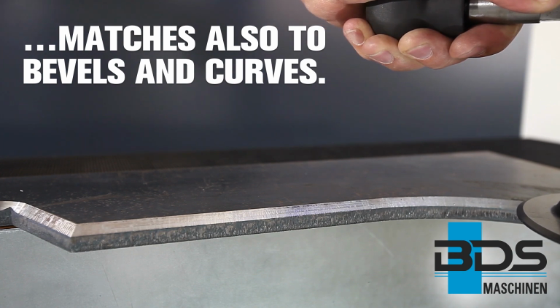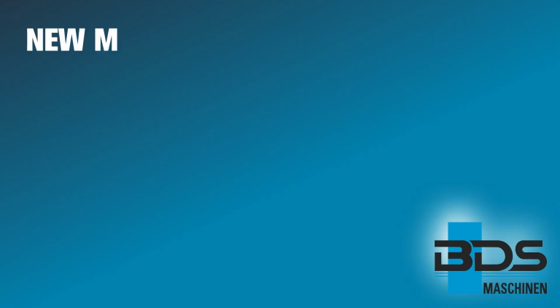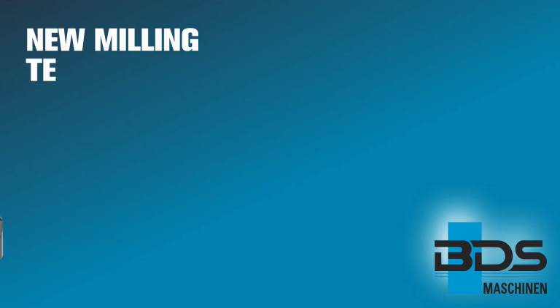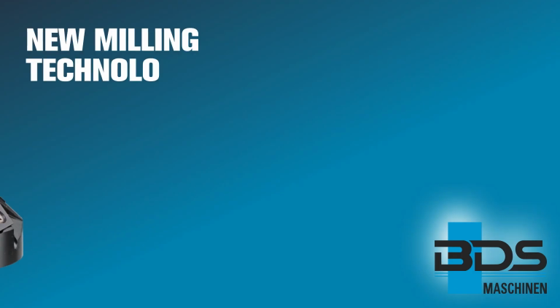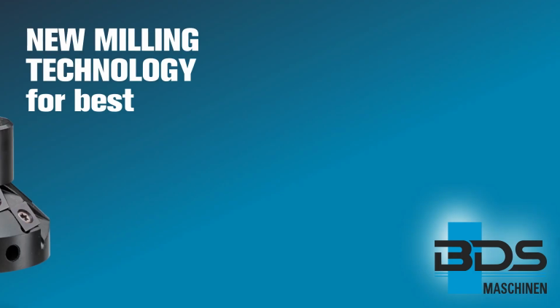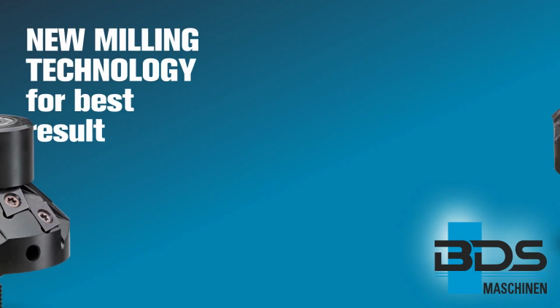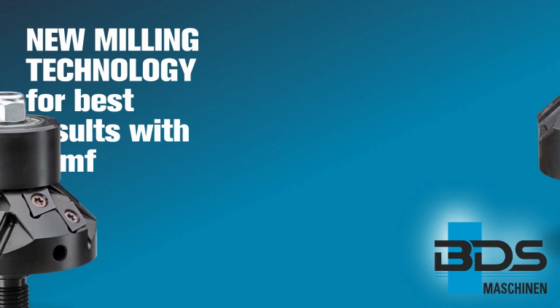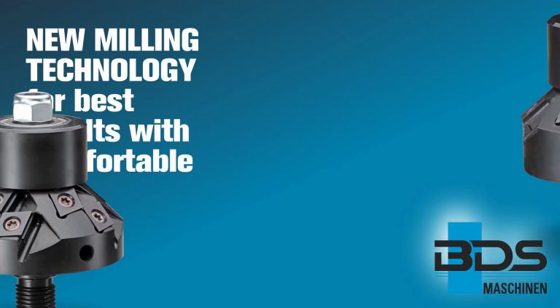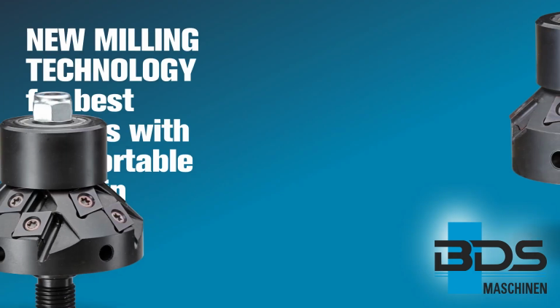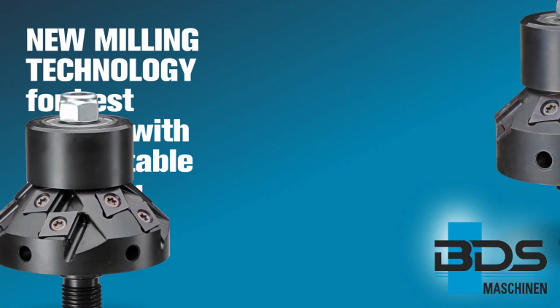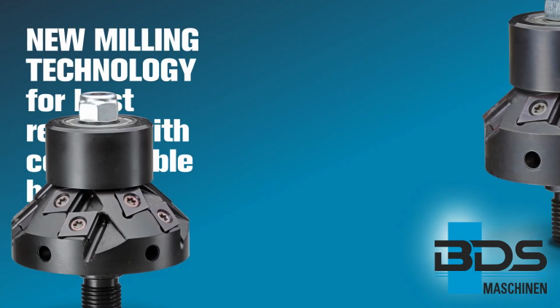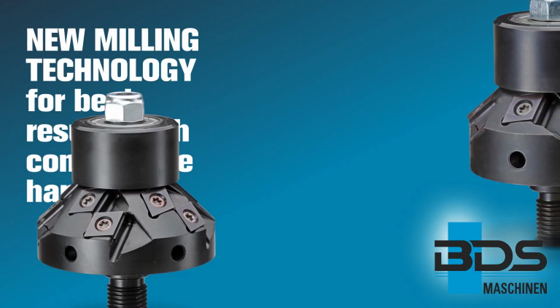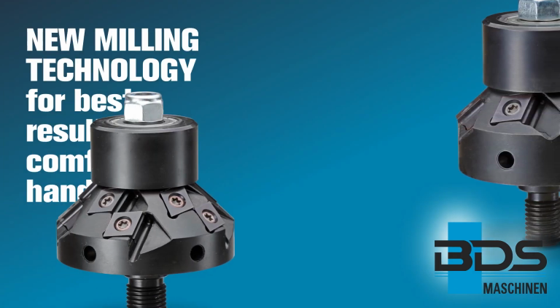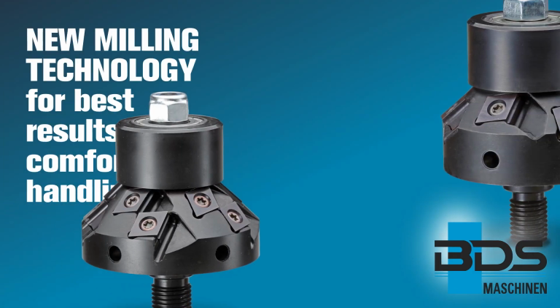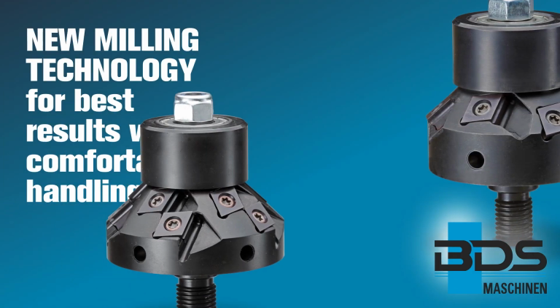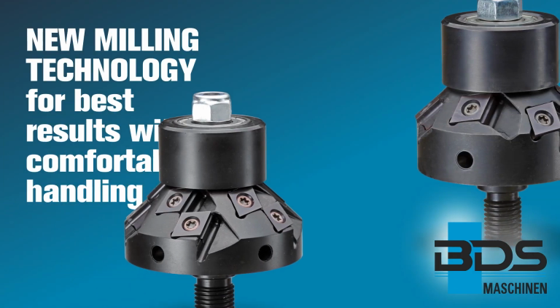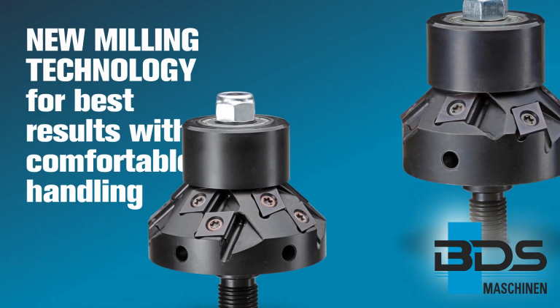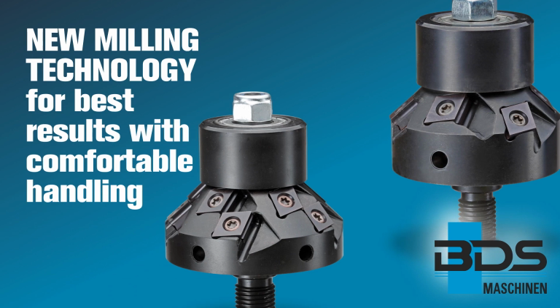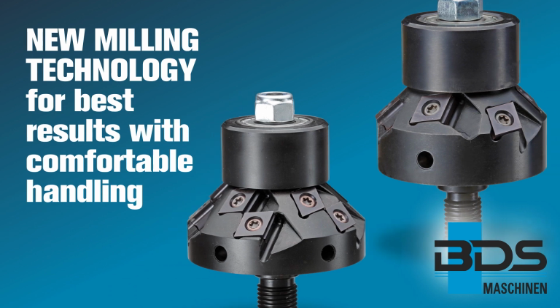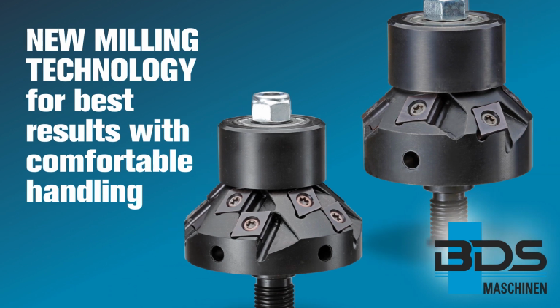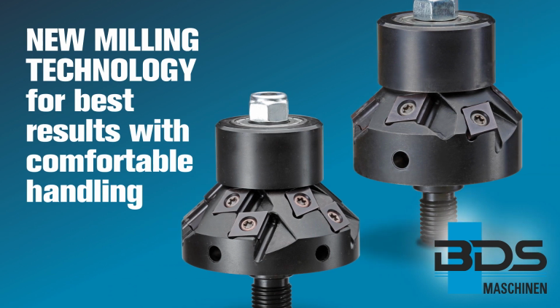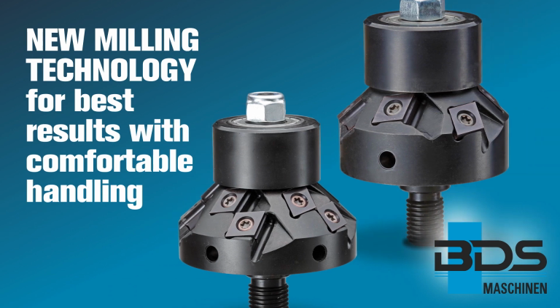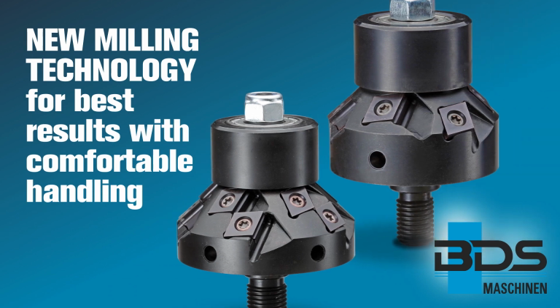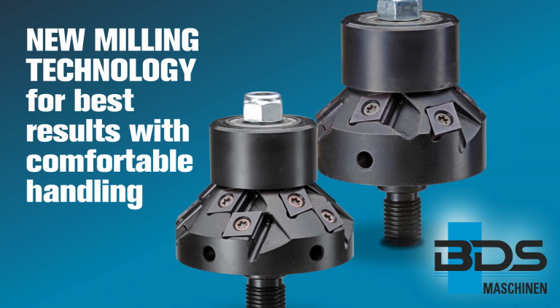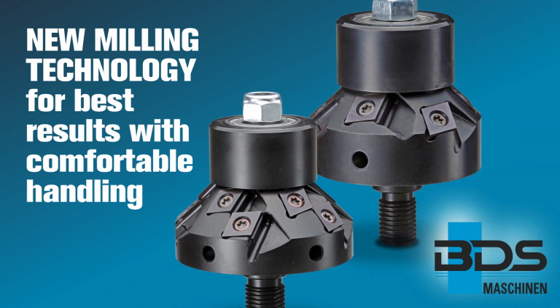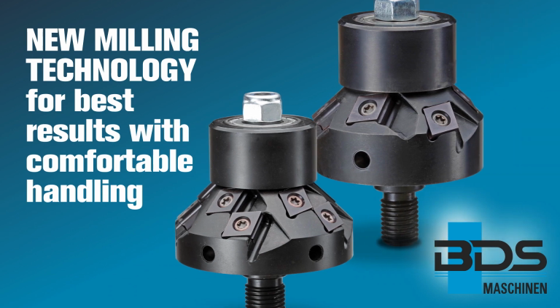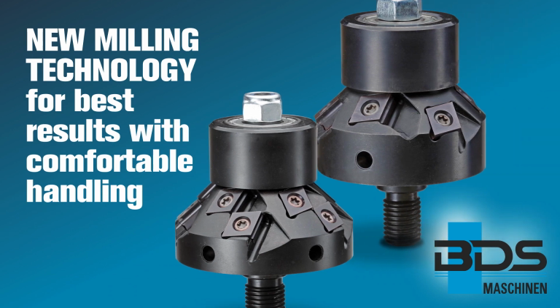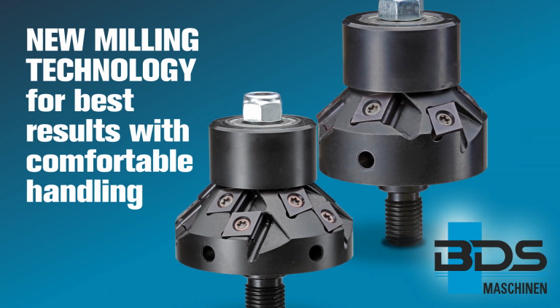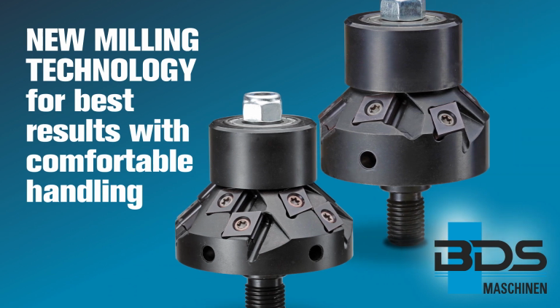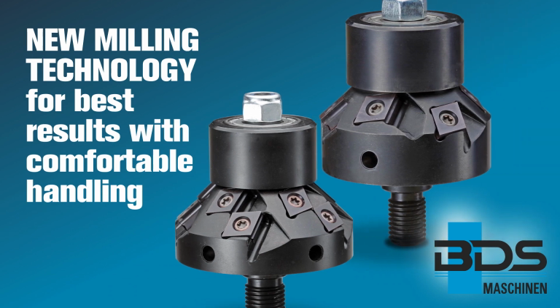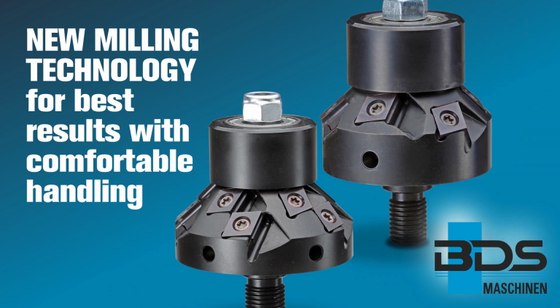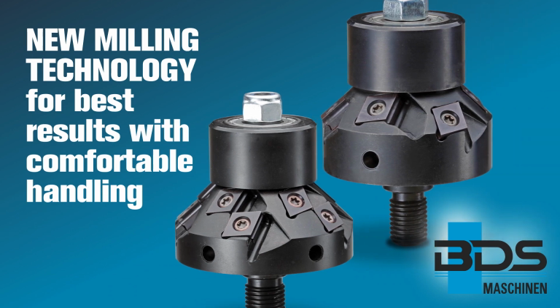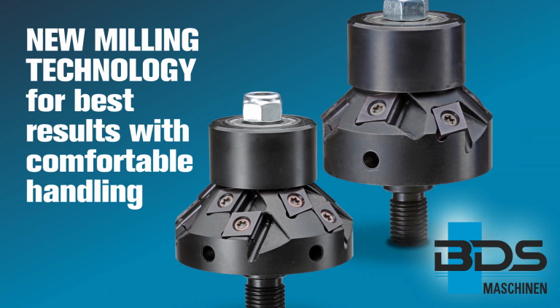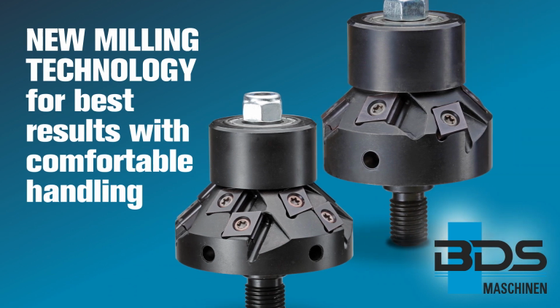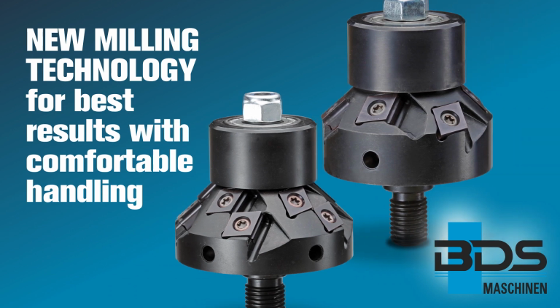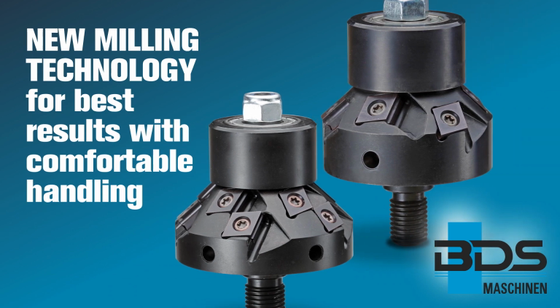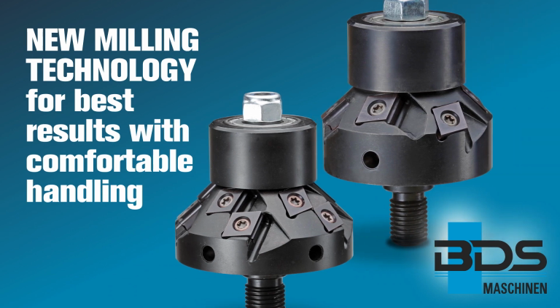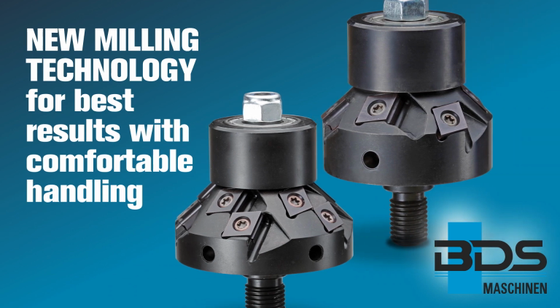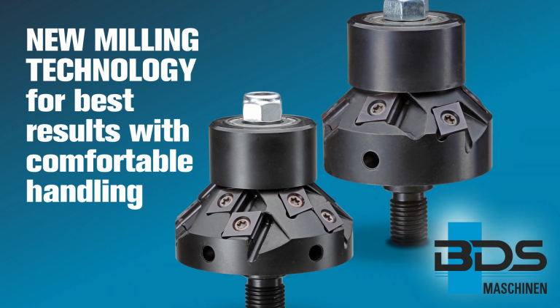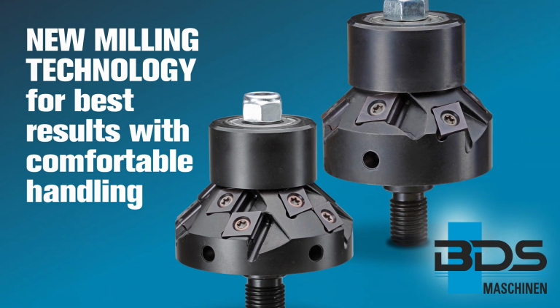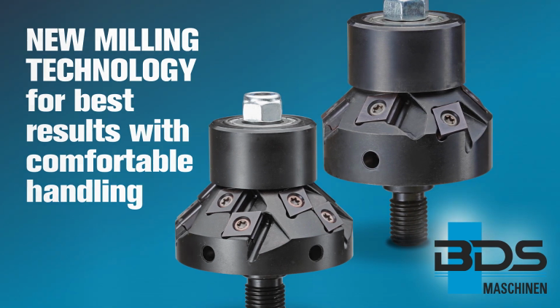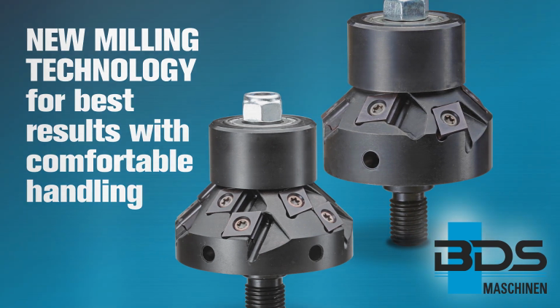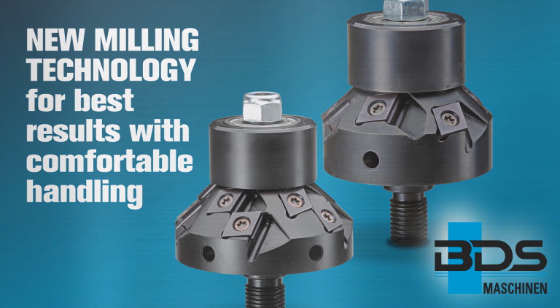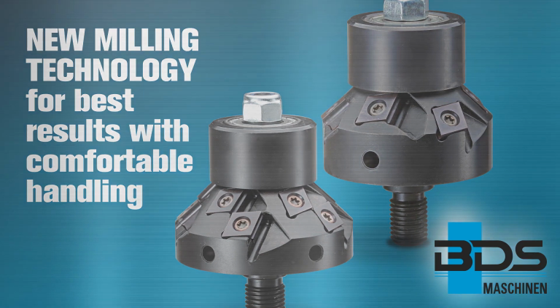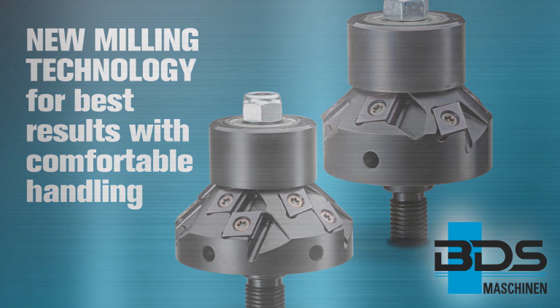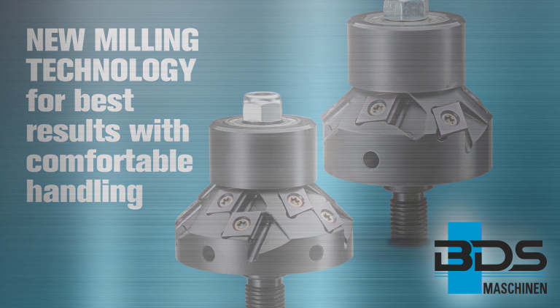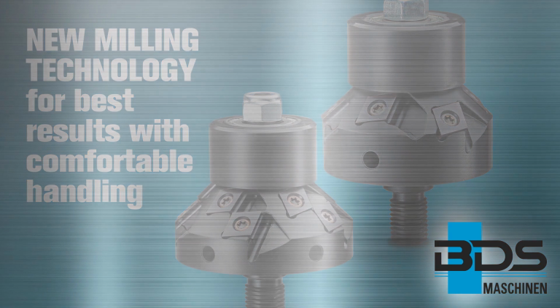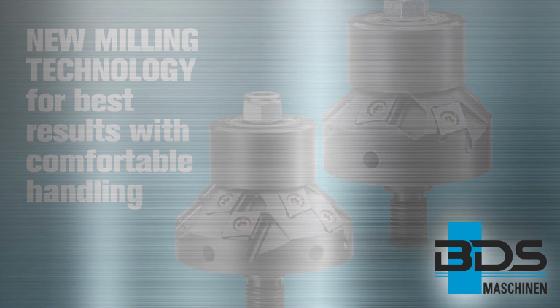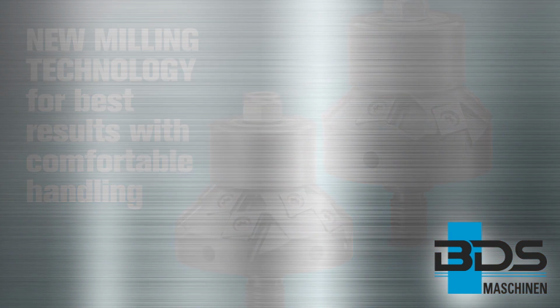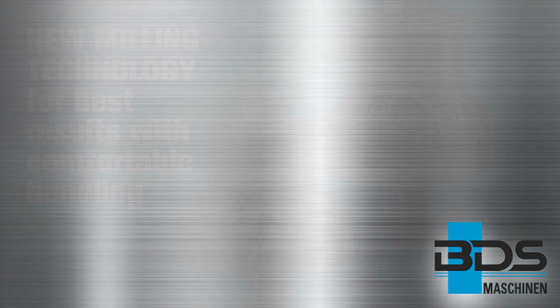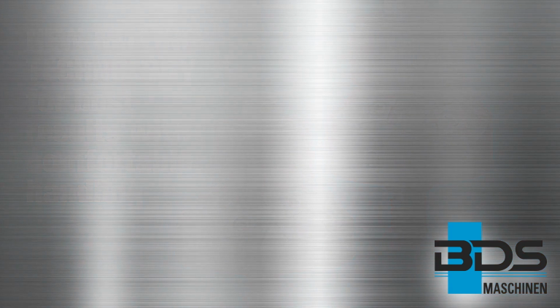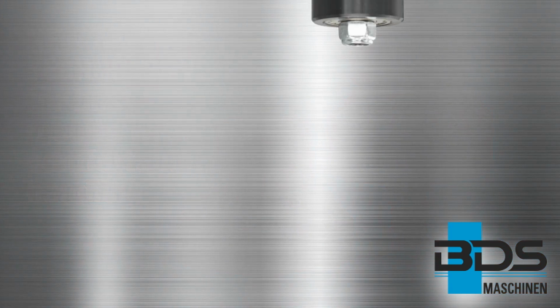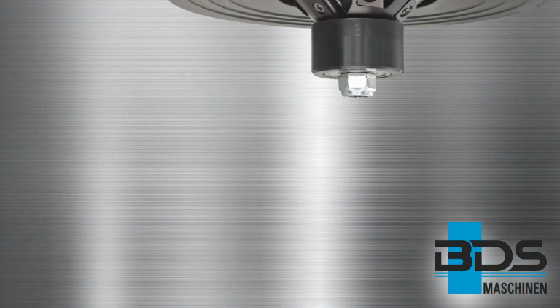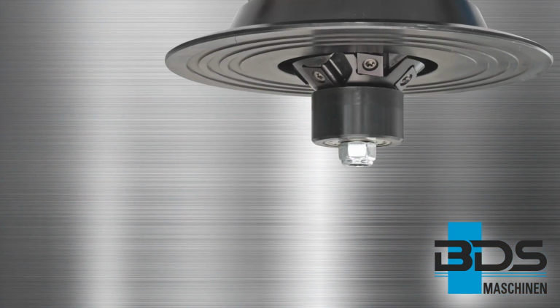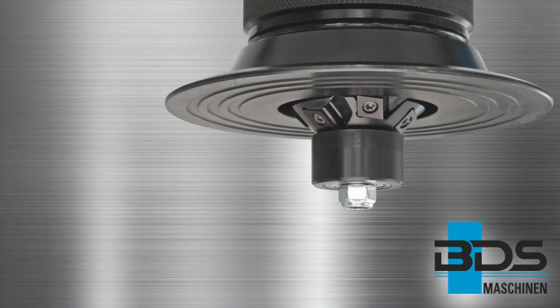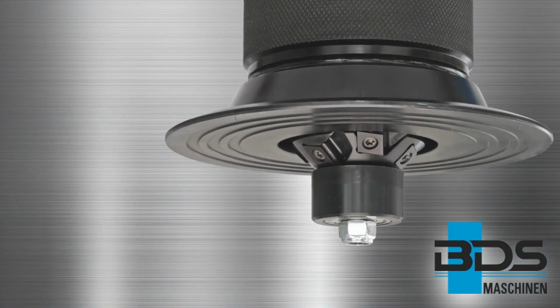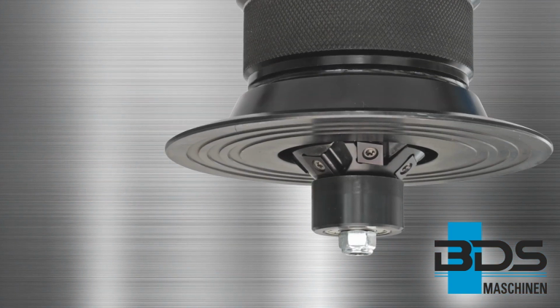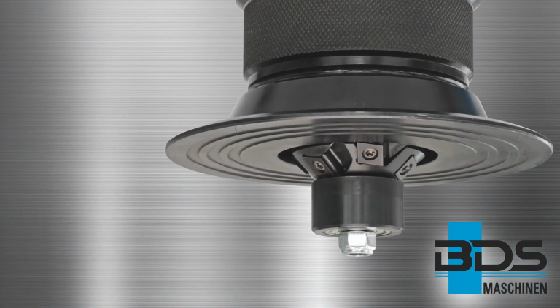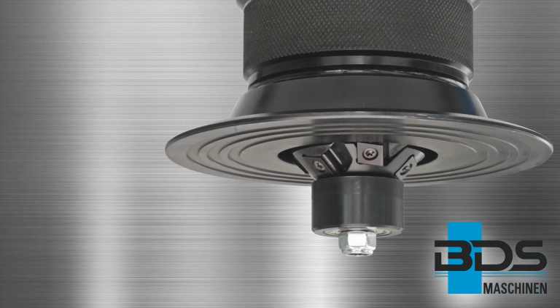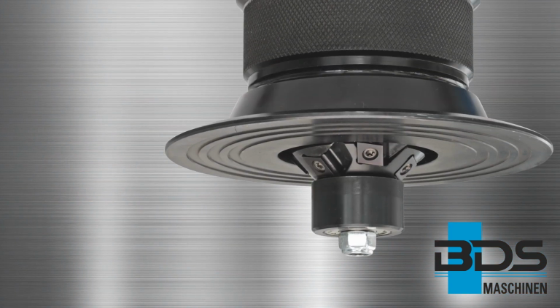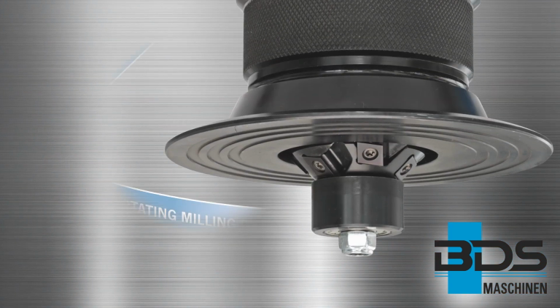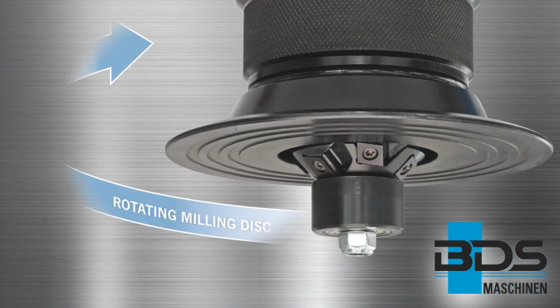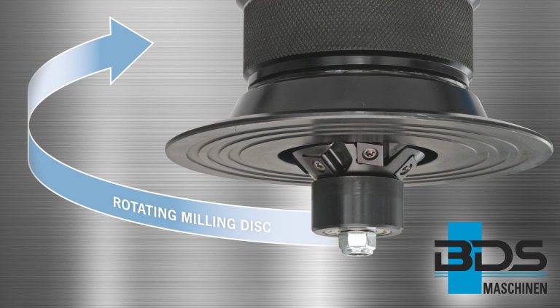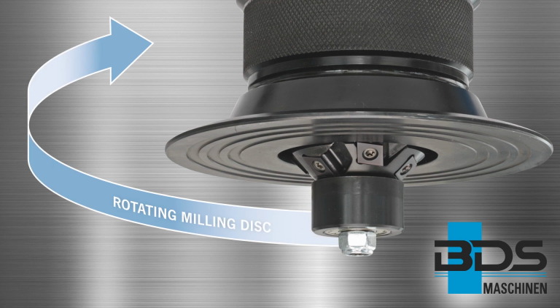The new milling tool in combination with the rotating disc ensures low impact and low vibration machining even at lower speeds.